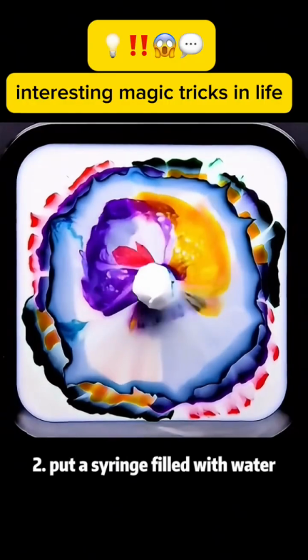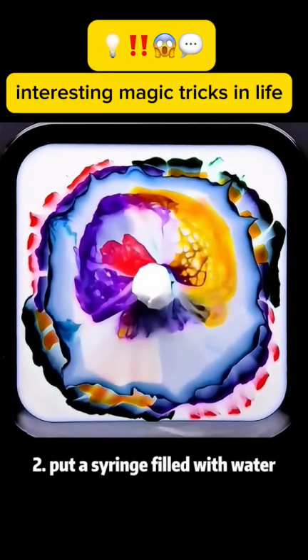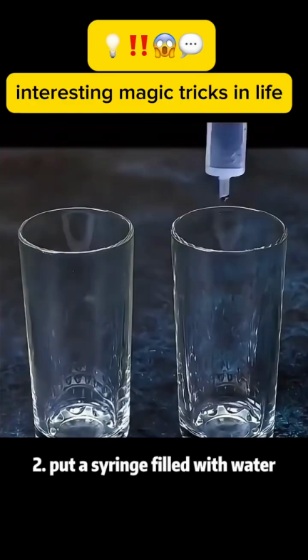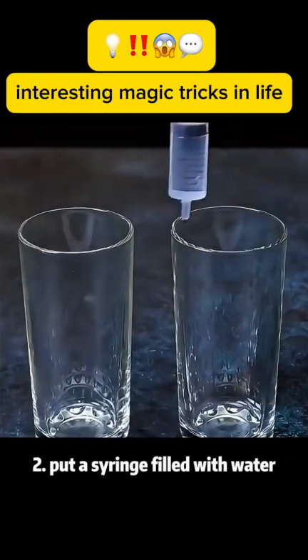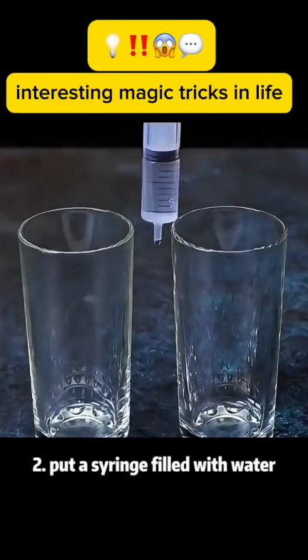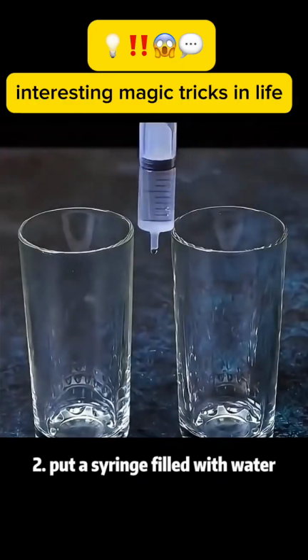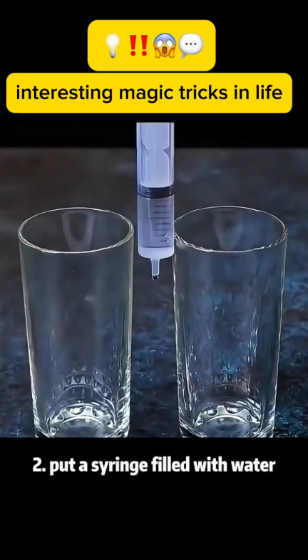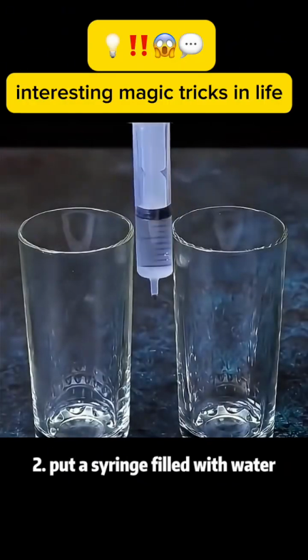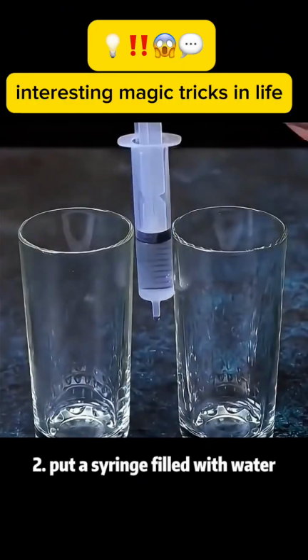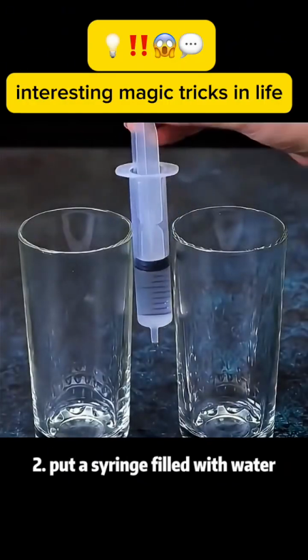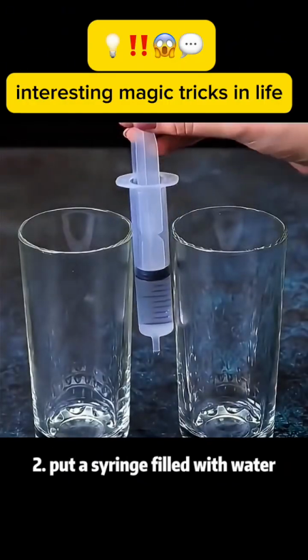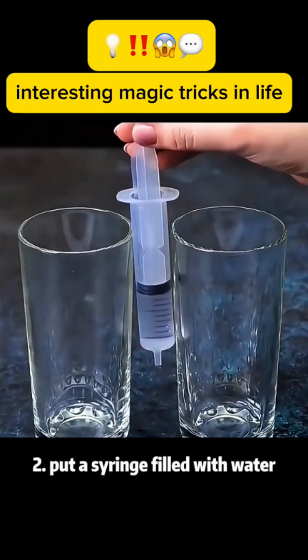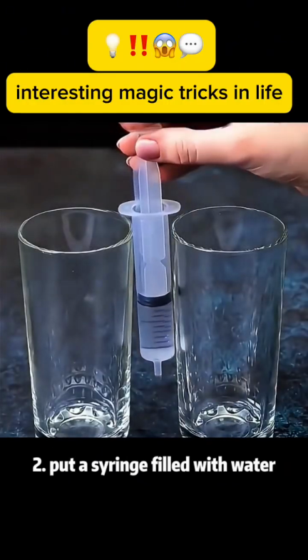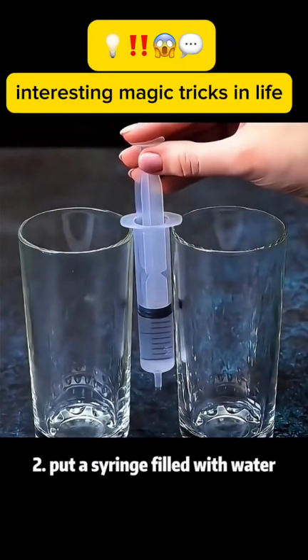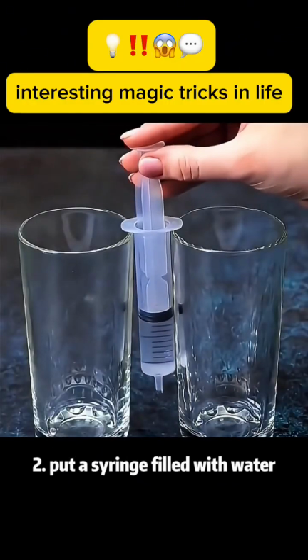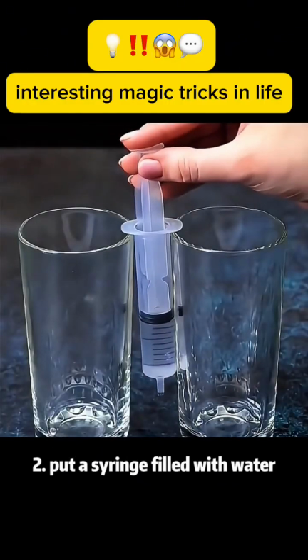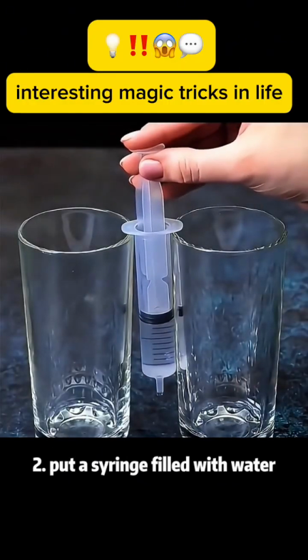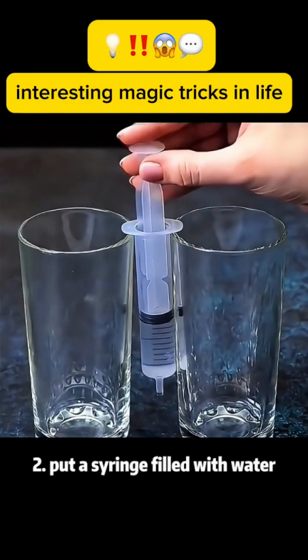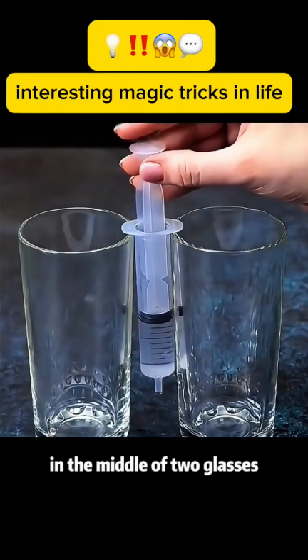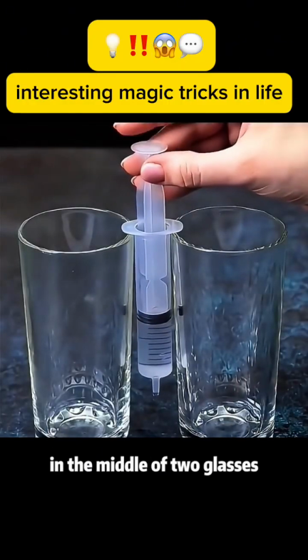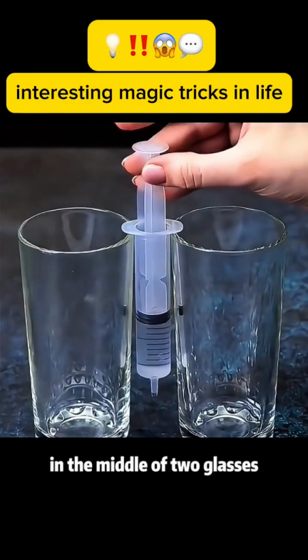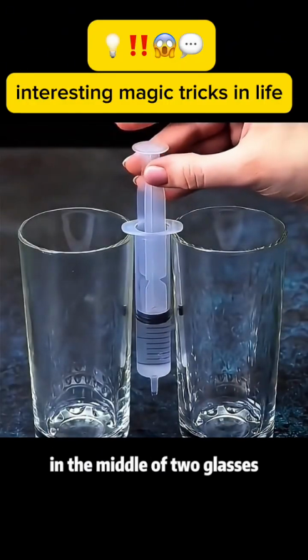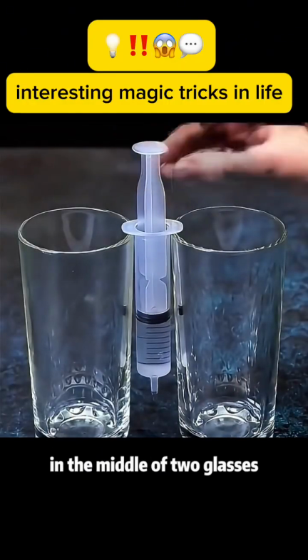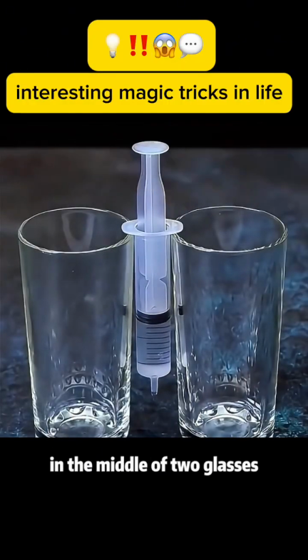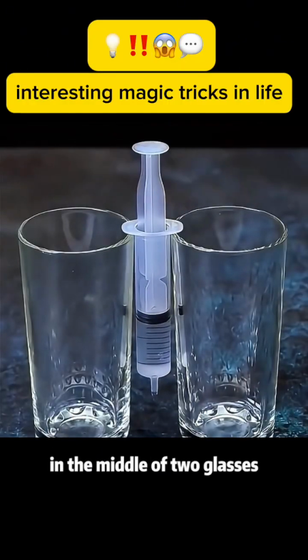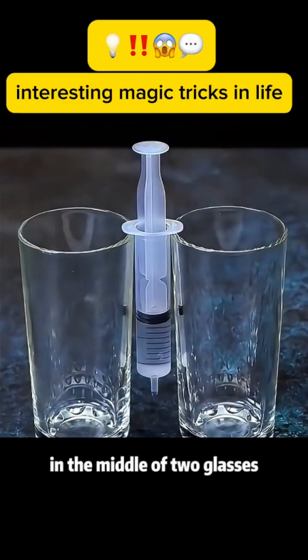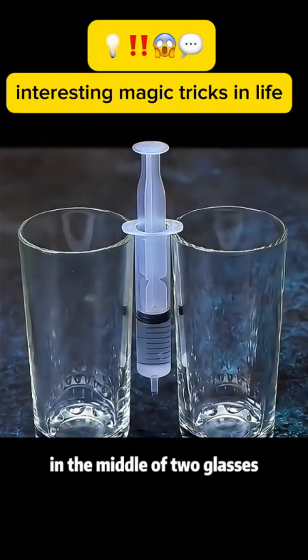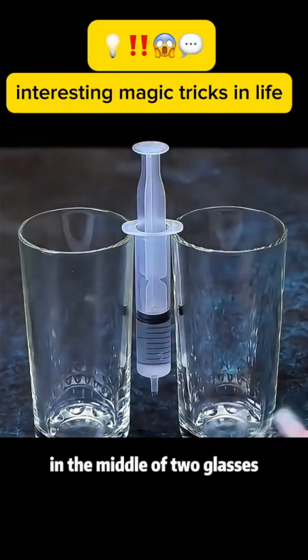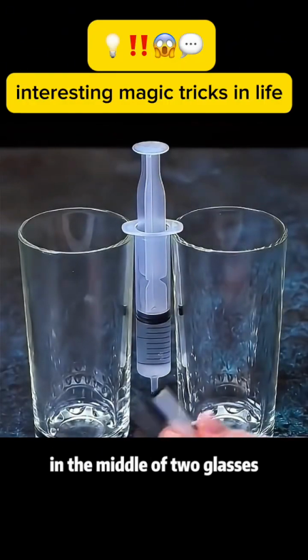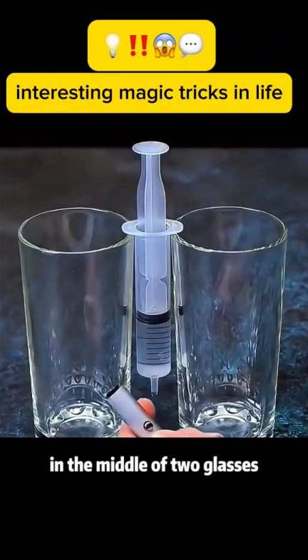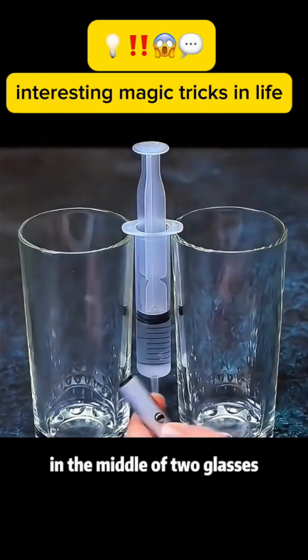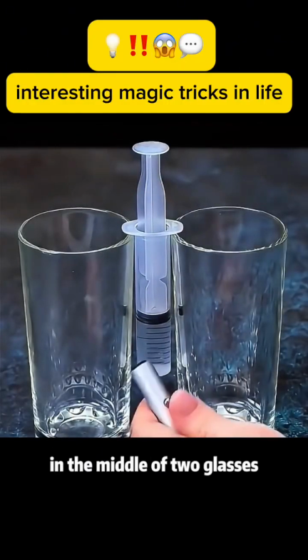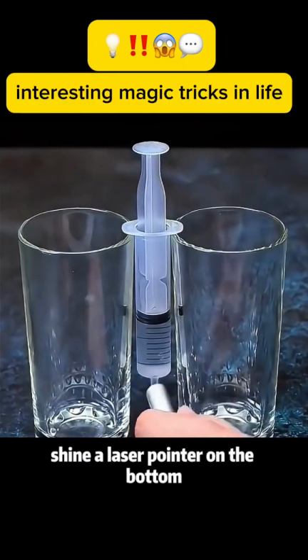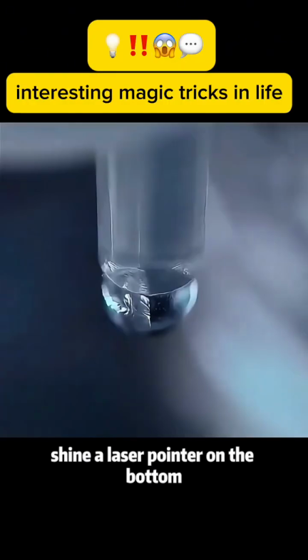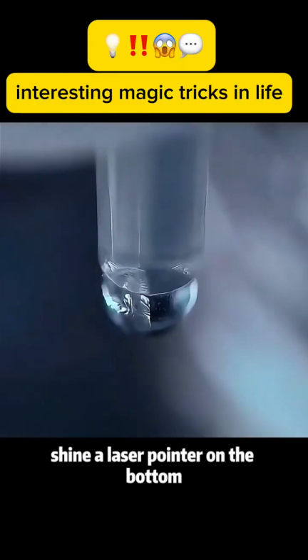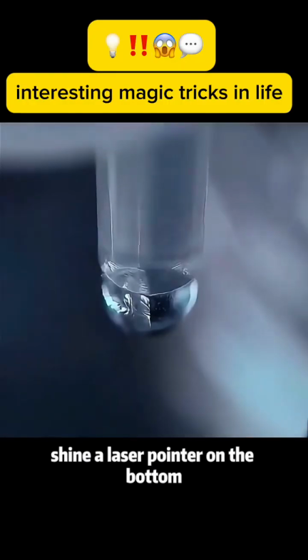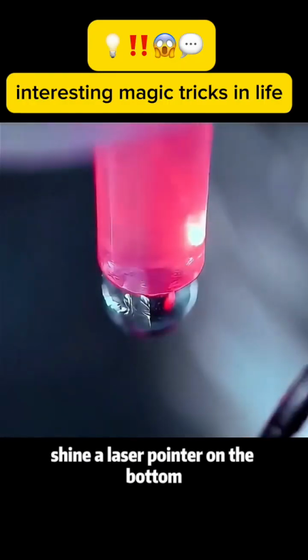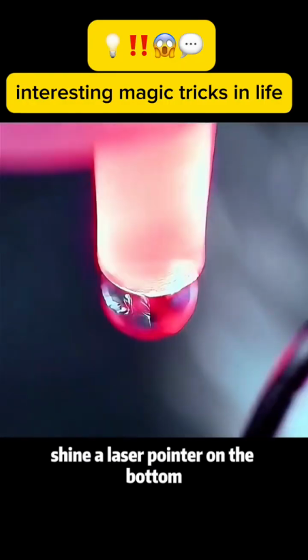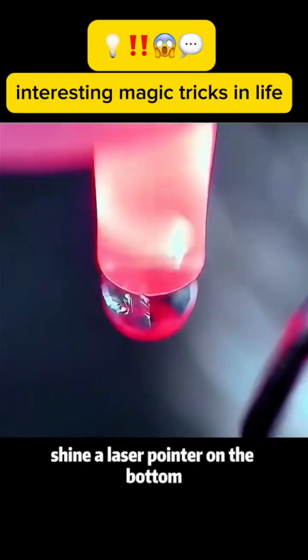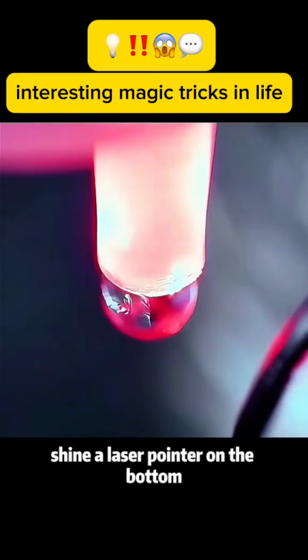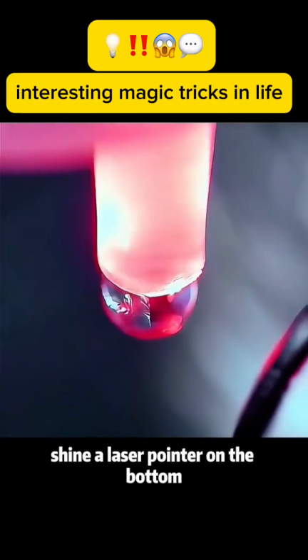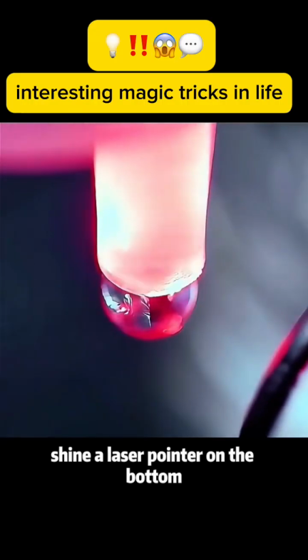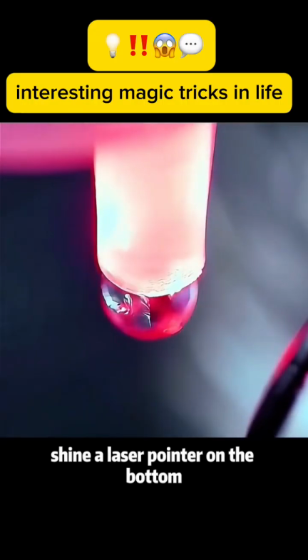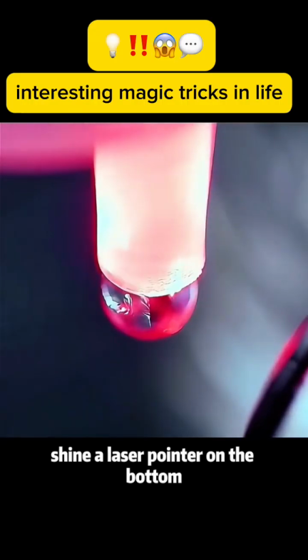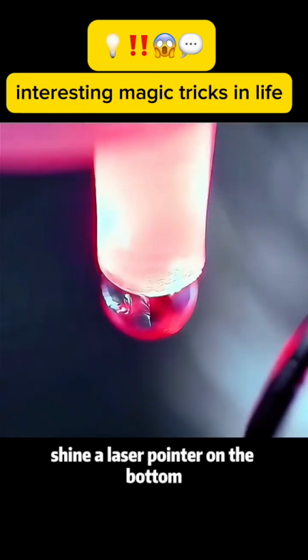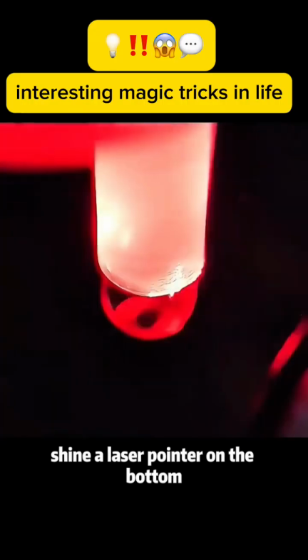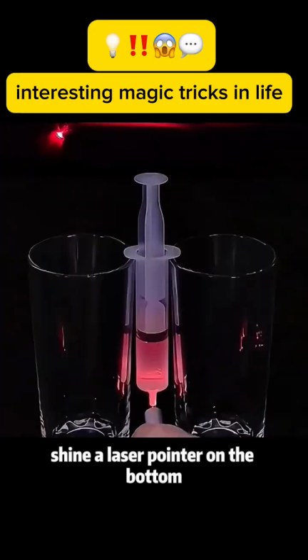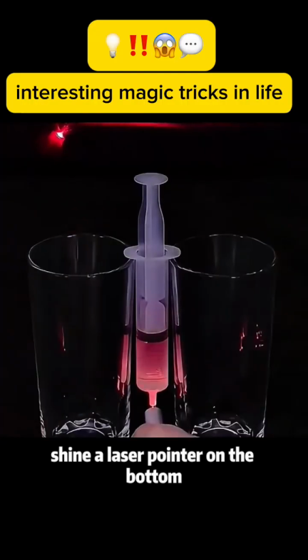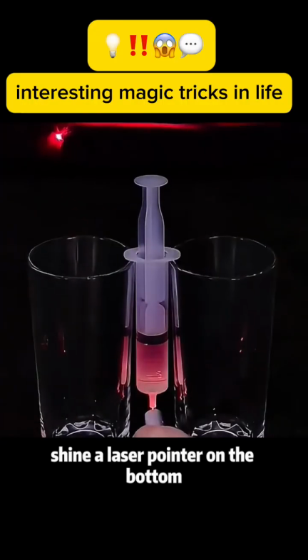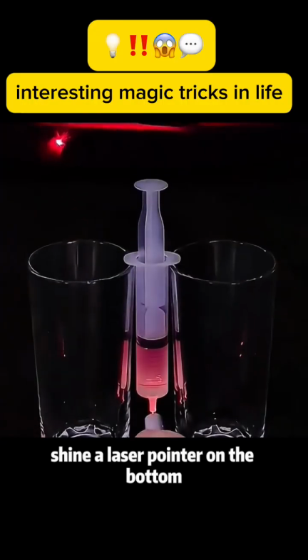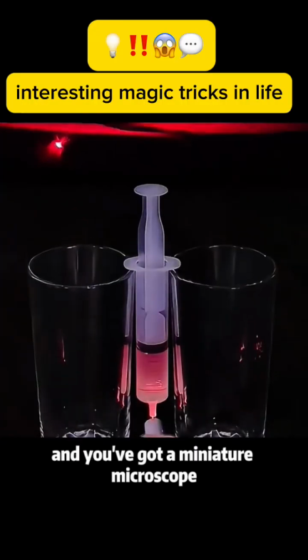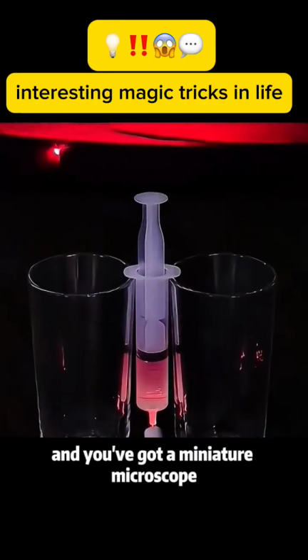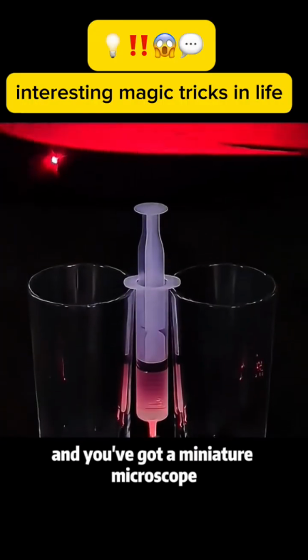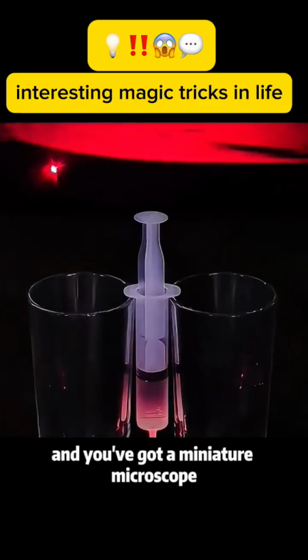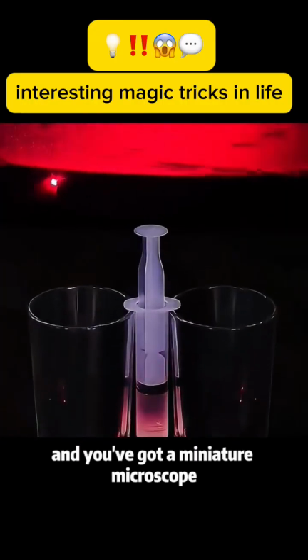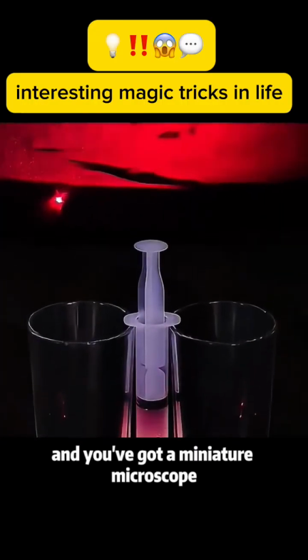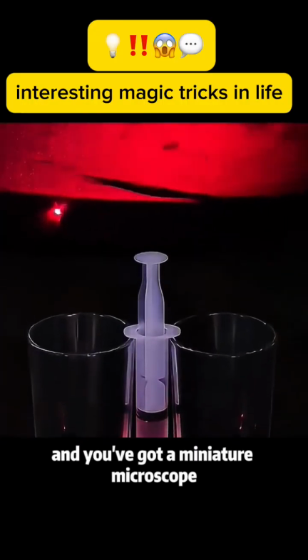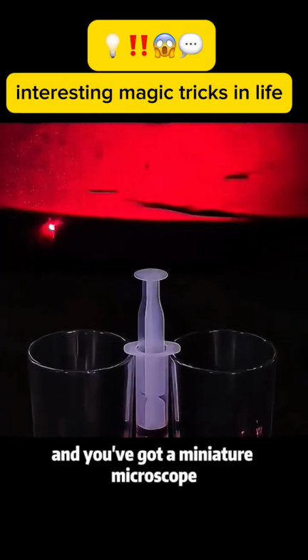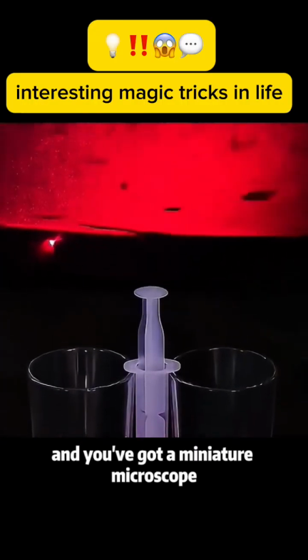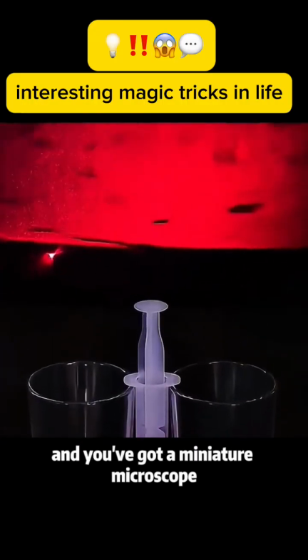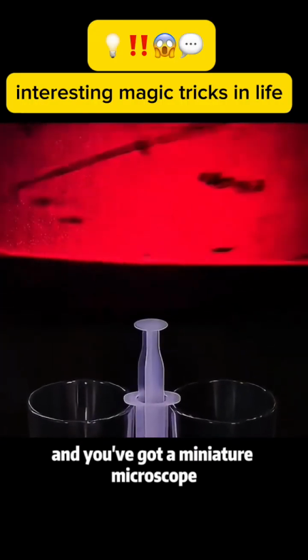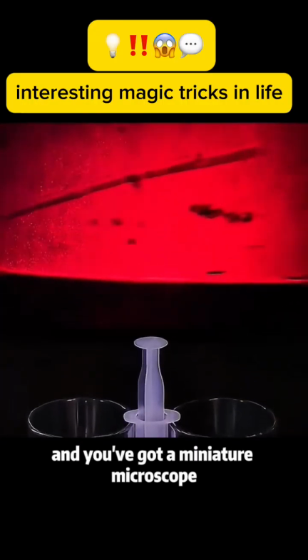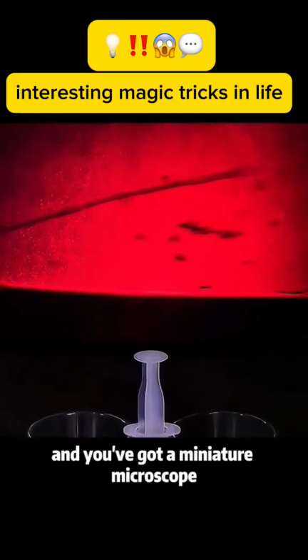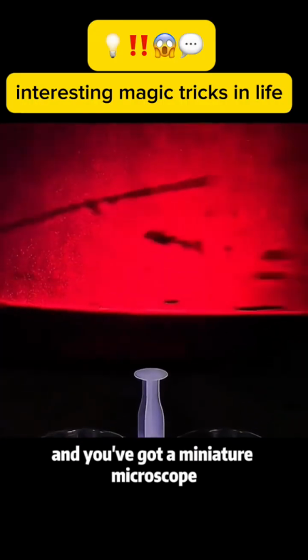Magic trick 2: Put a syringe filled with water in the middle of two glasses. Shine a laser pointer on the bottom and you've got a miniature microscope.